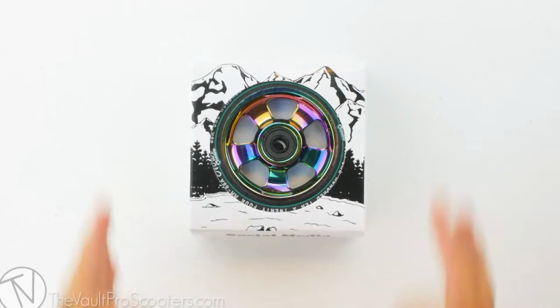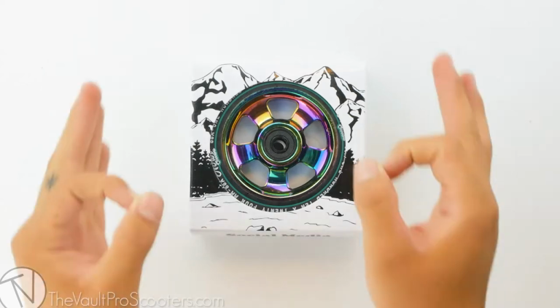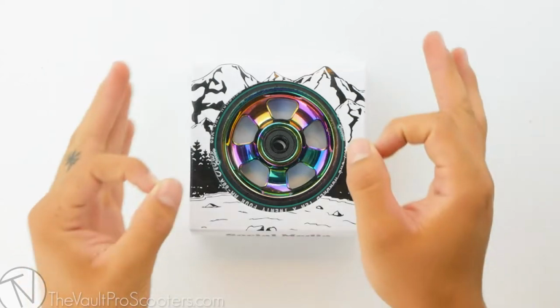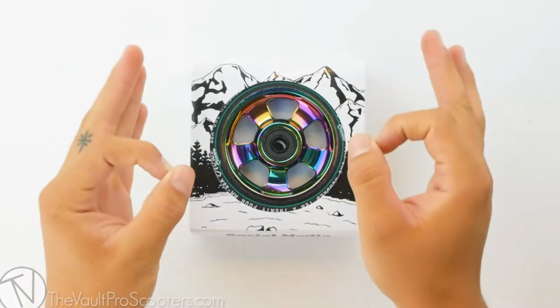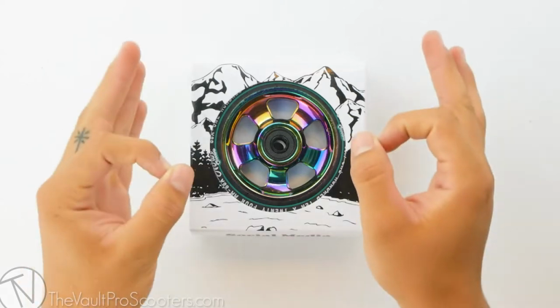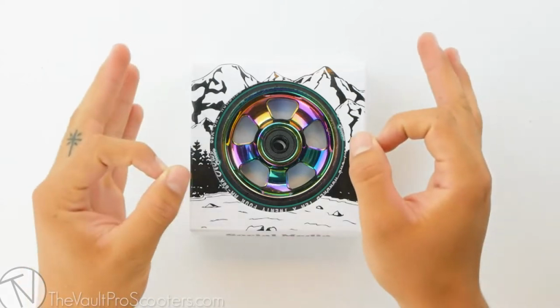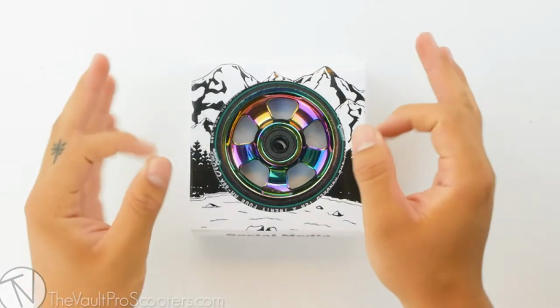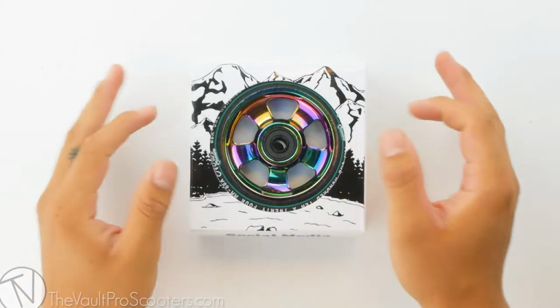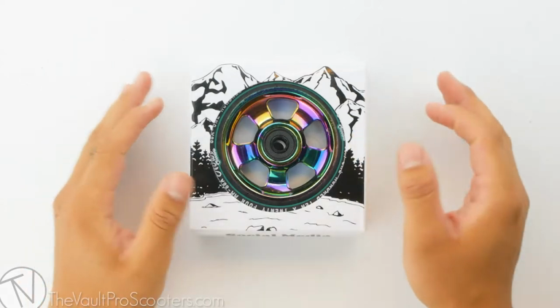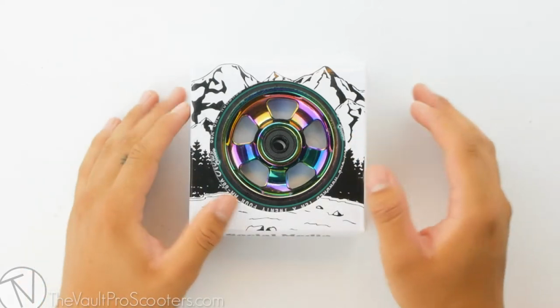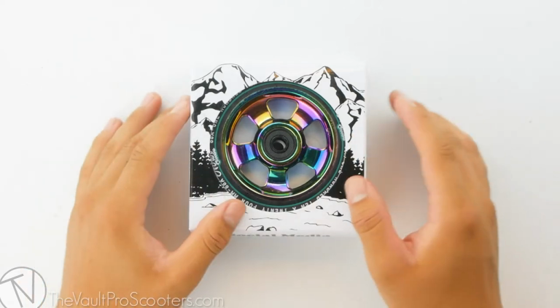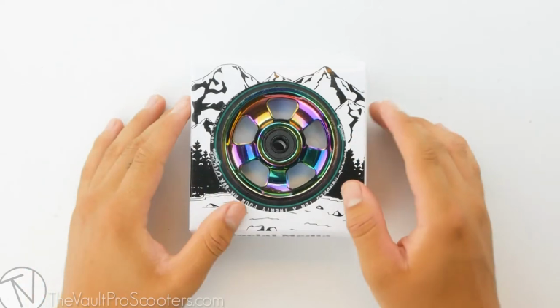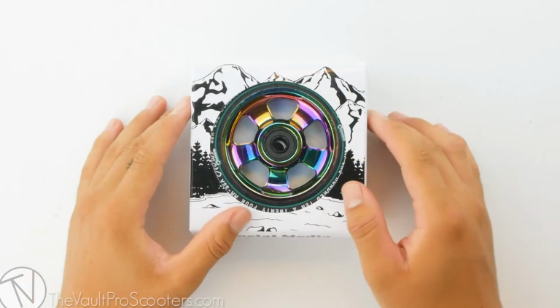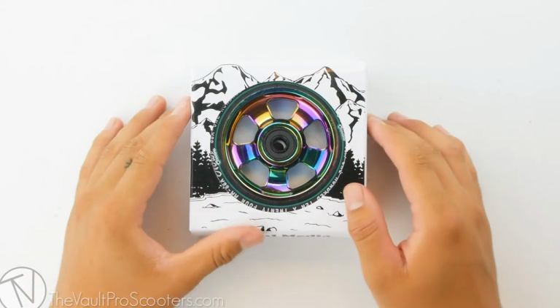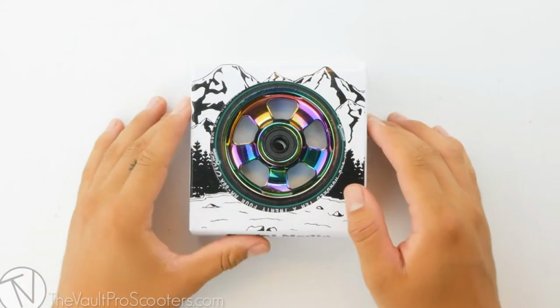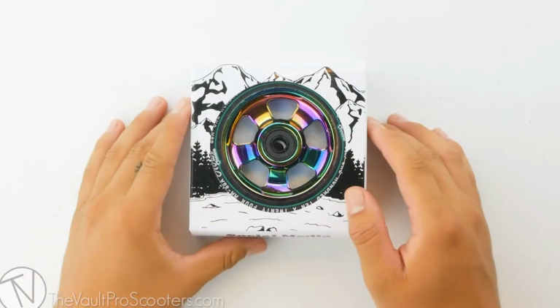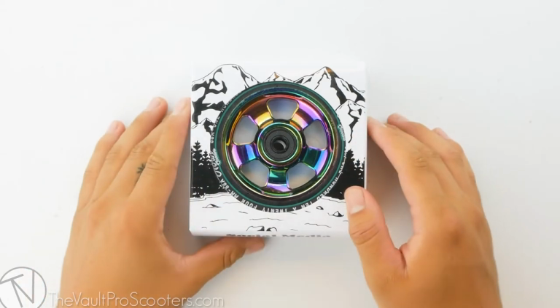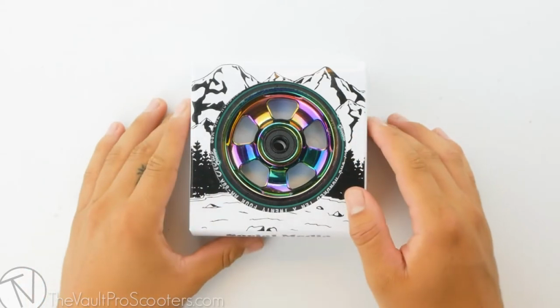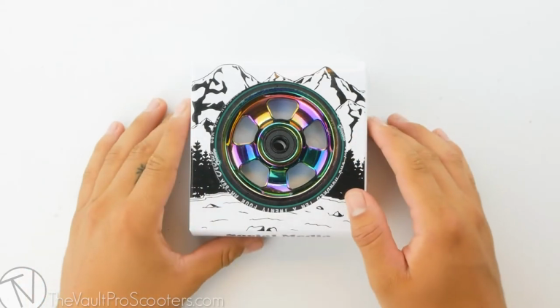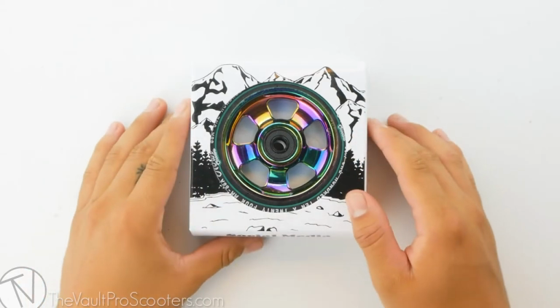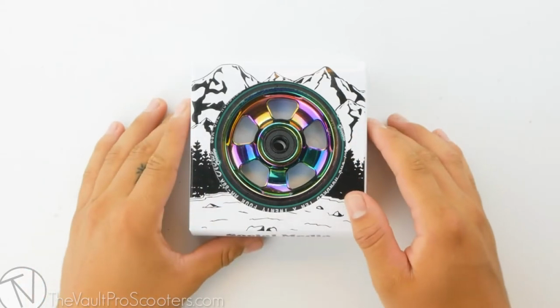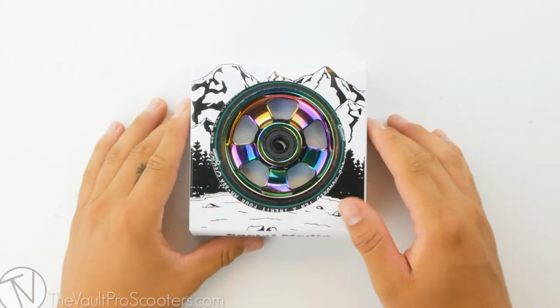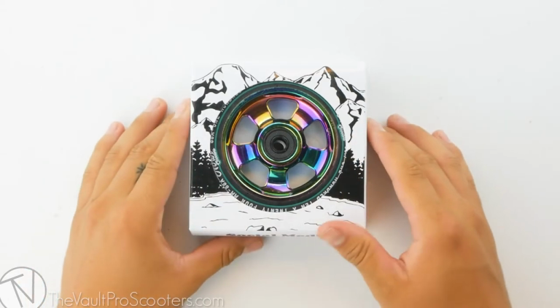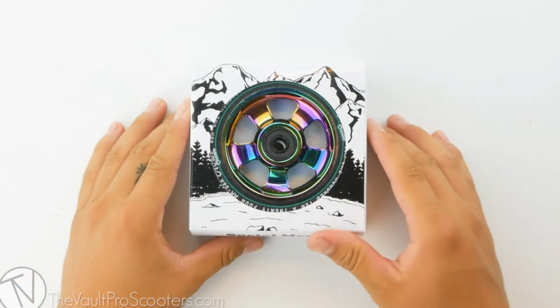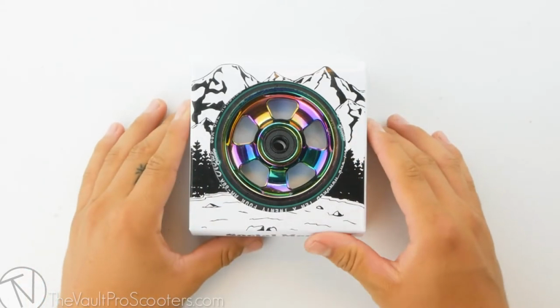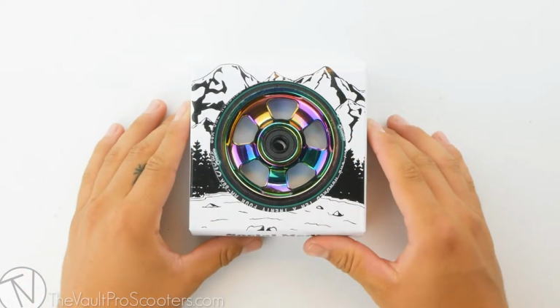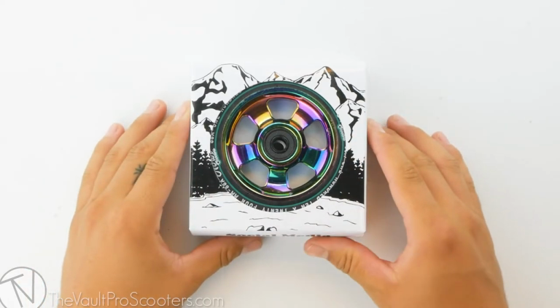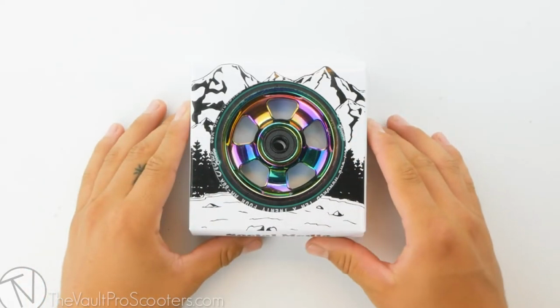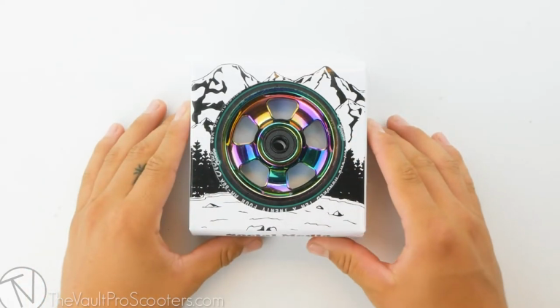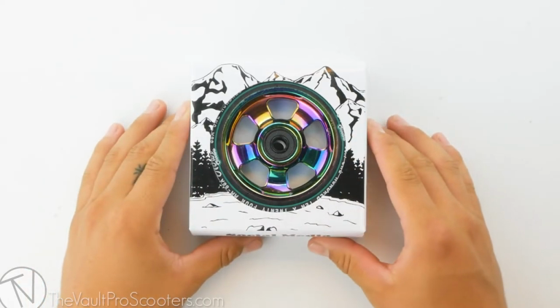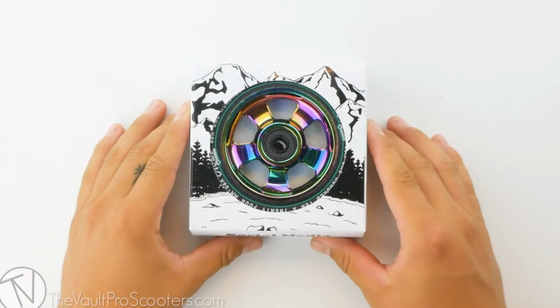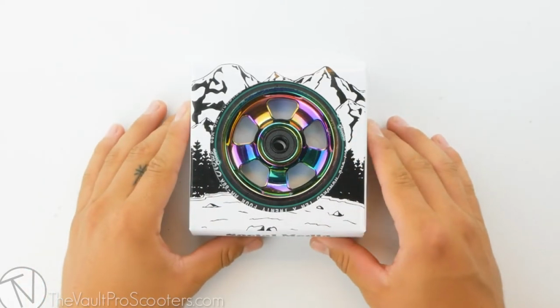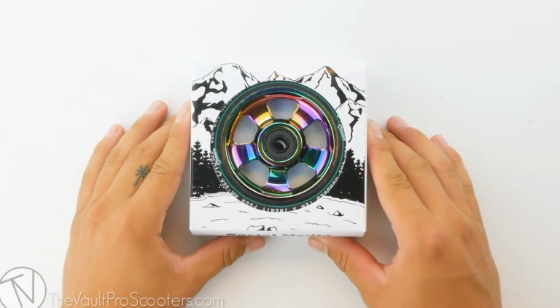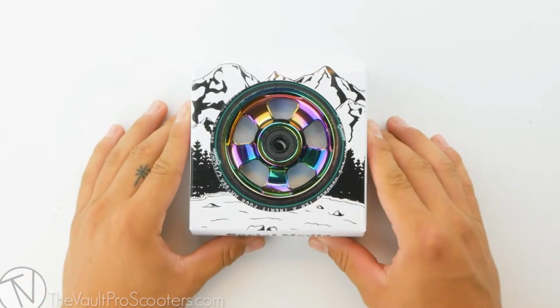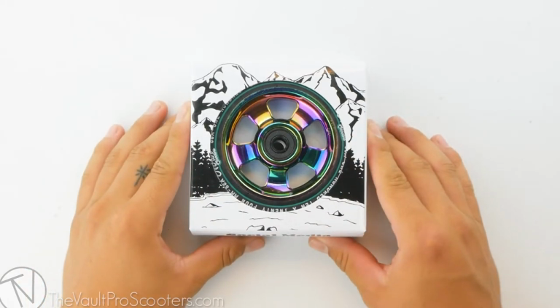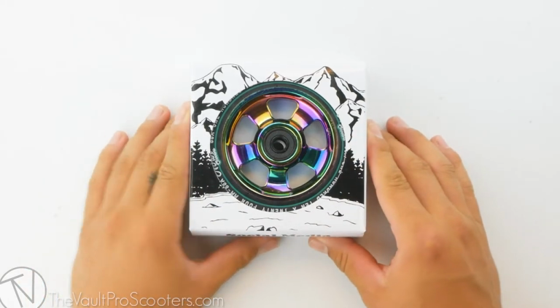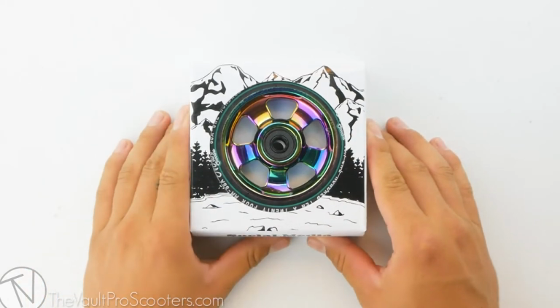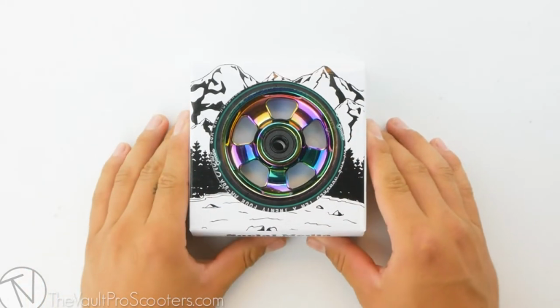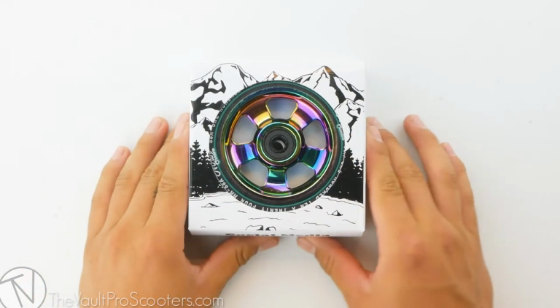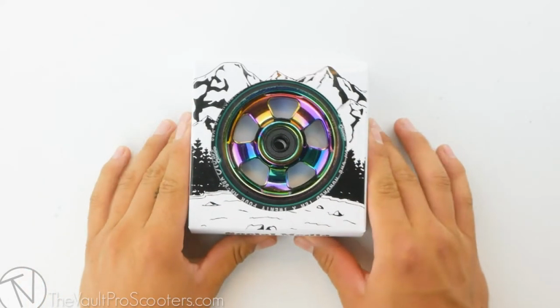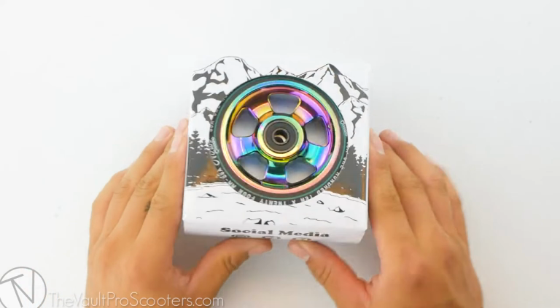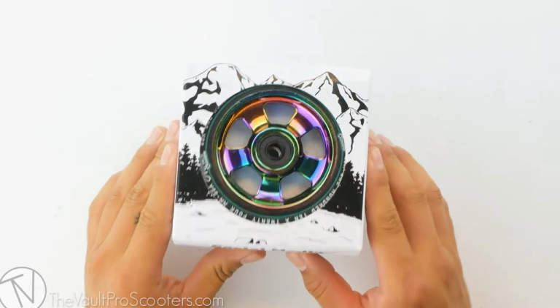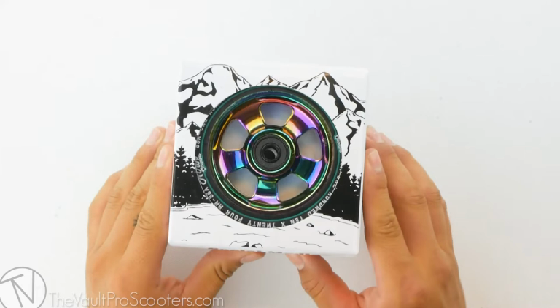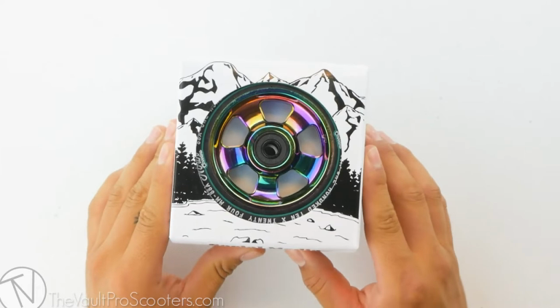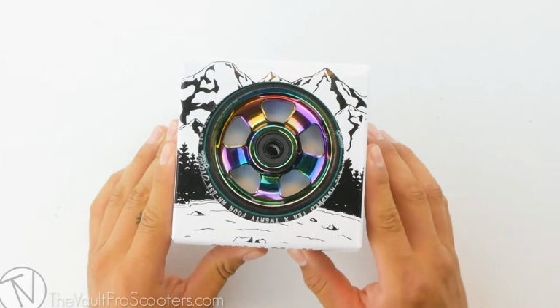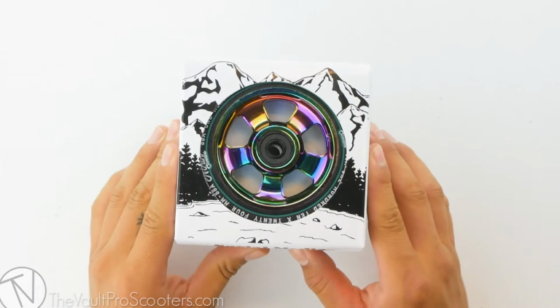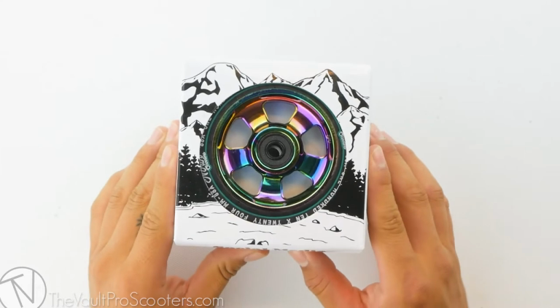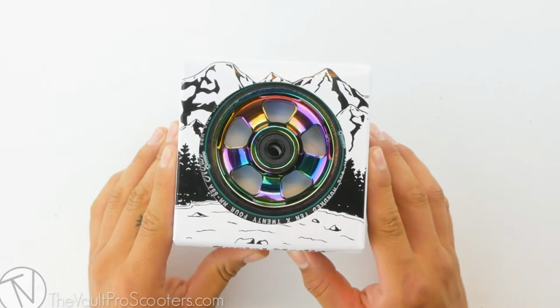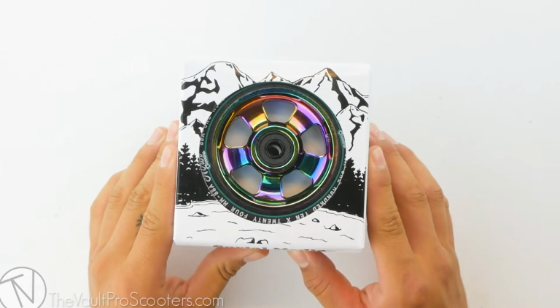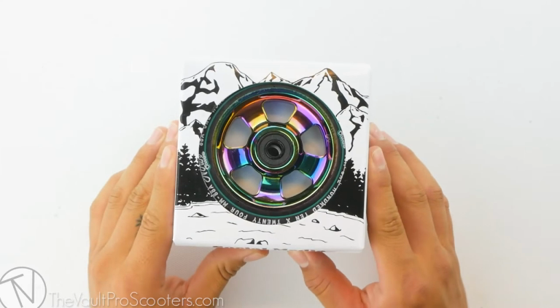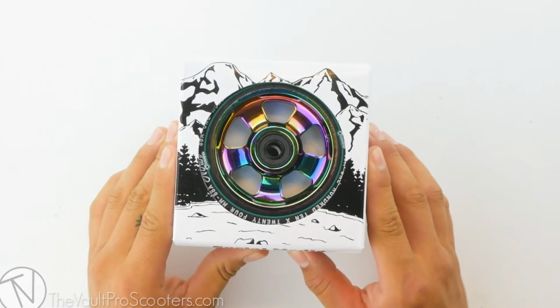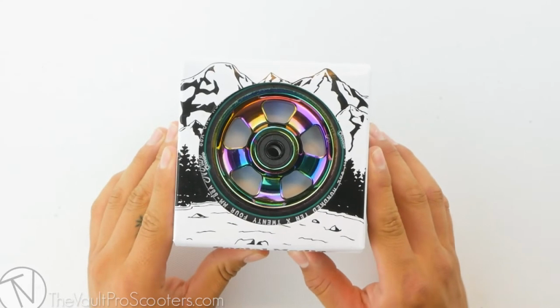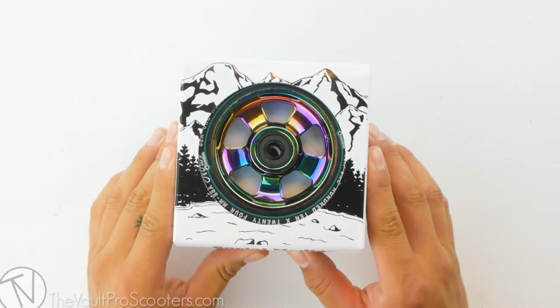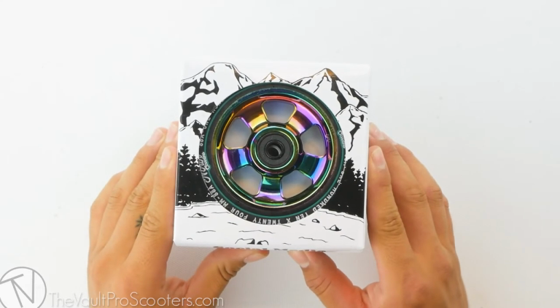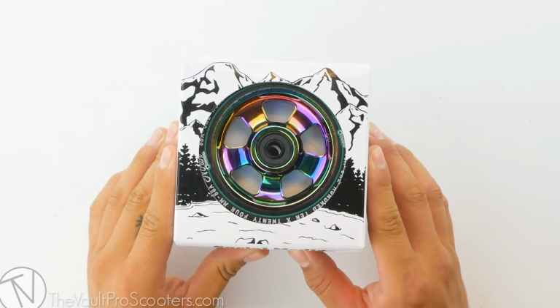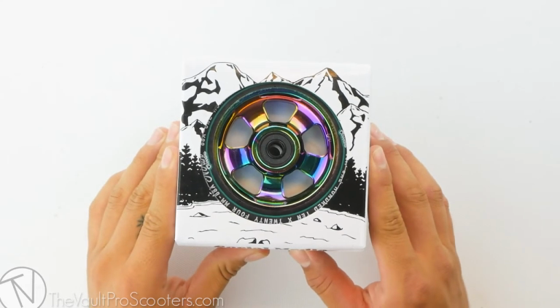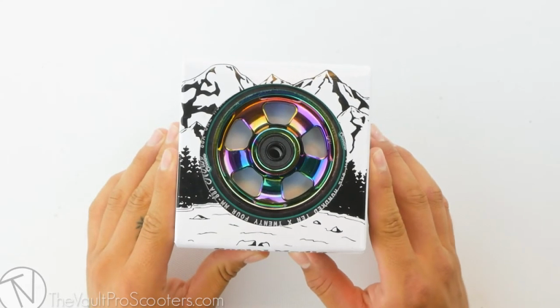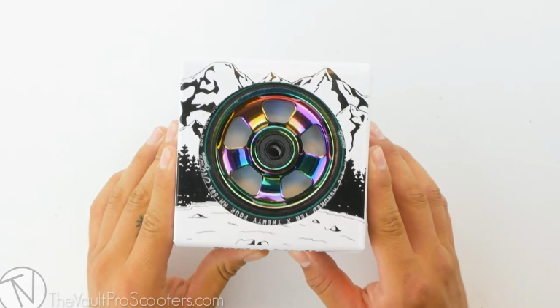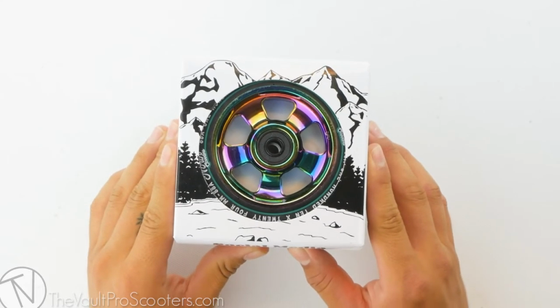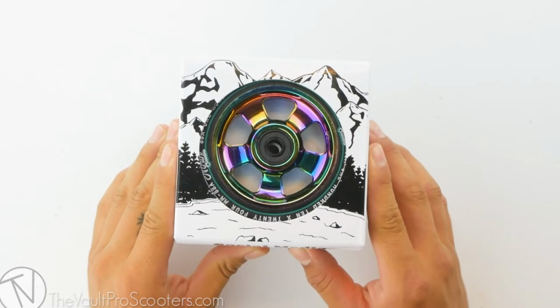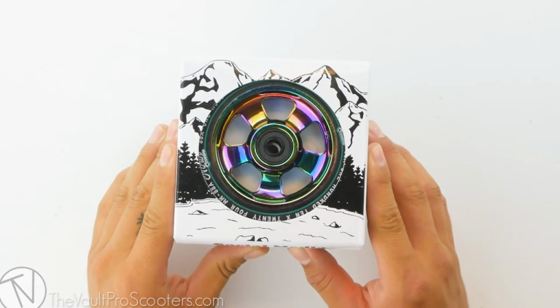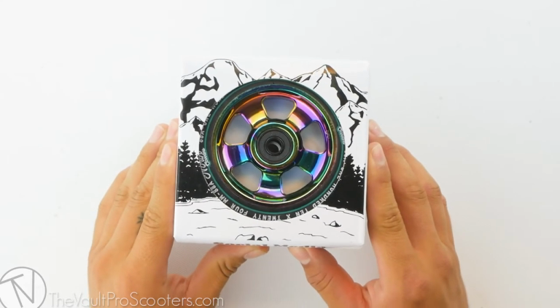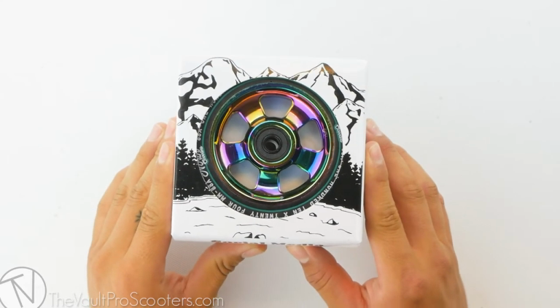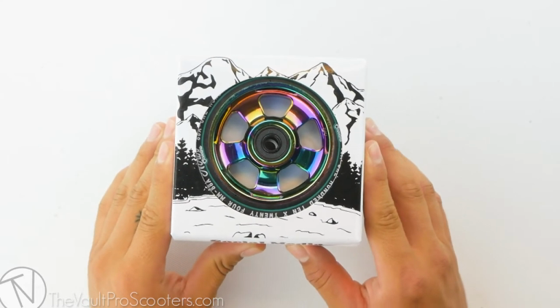What's up guys? Welcome back to another product review here at Vault Pro Scooters. Today we're going over the North Scooters HQ wheel. Let's dive into it.